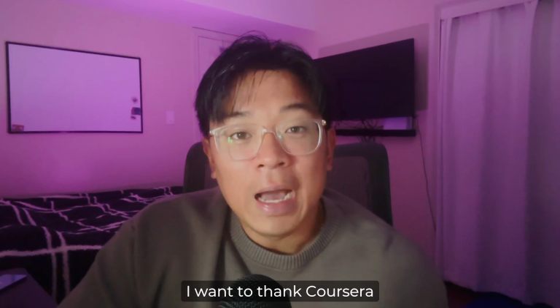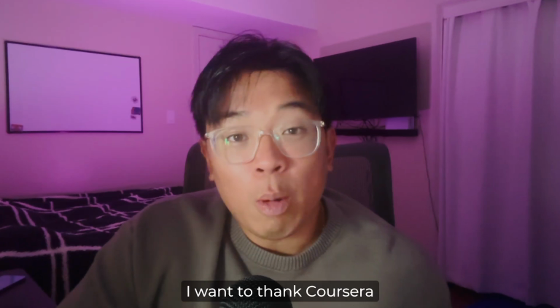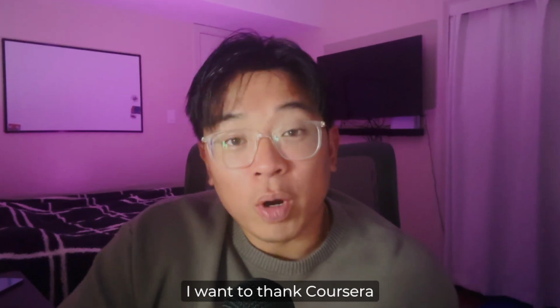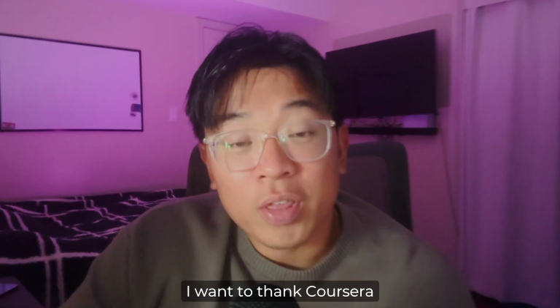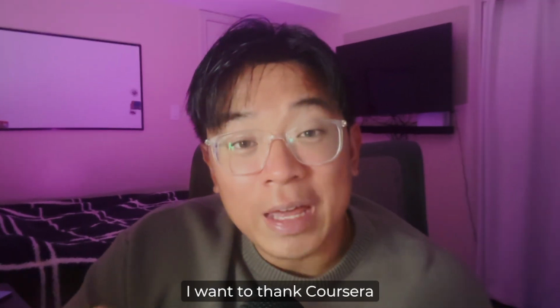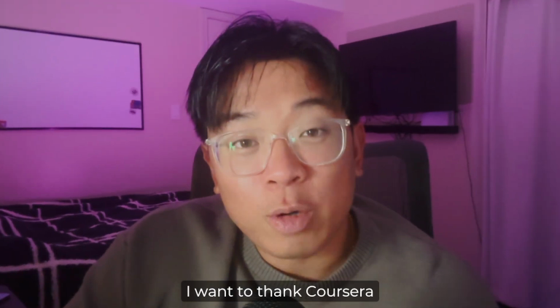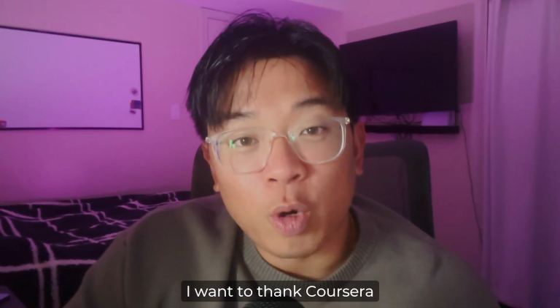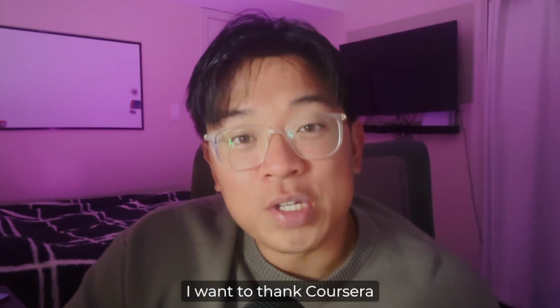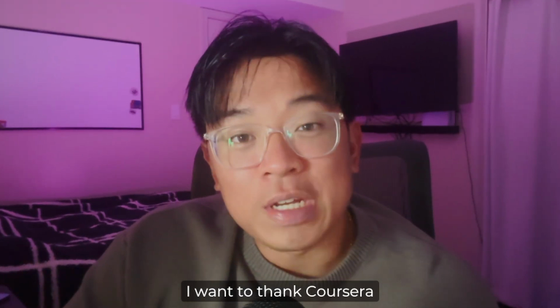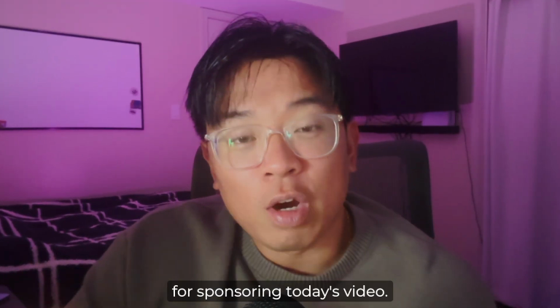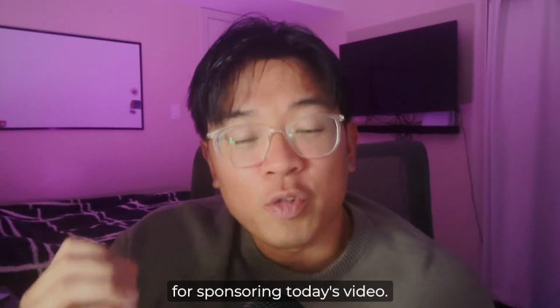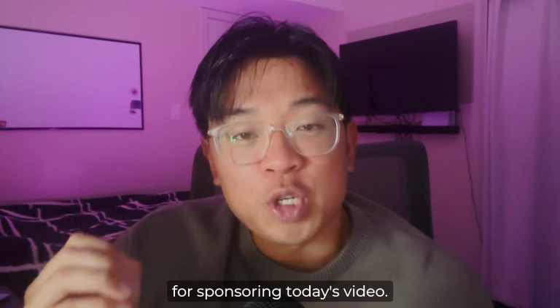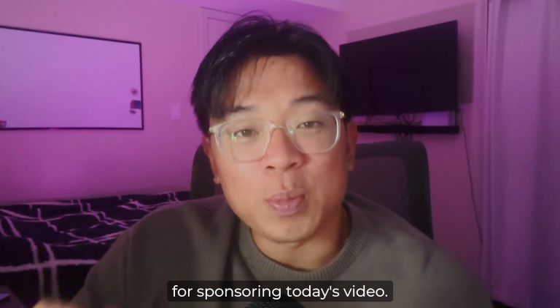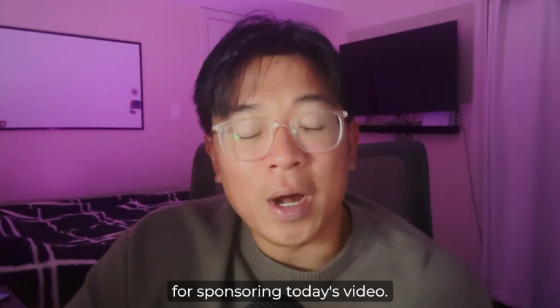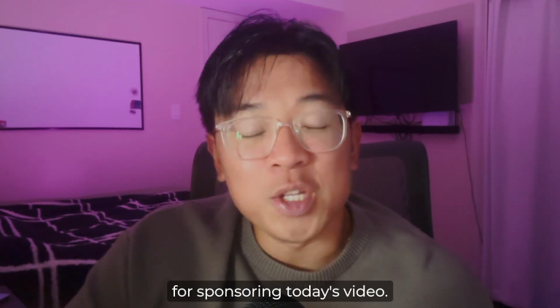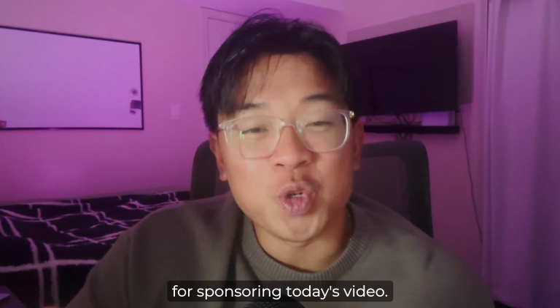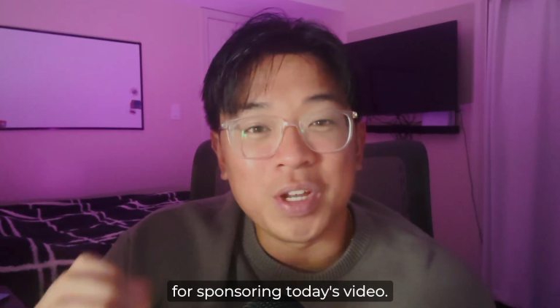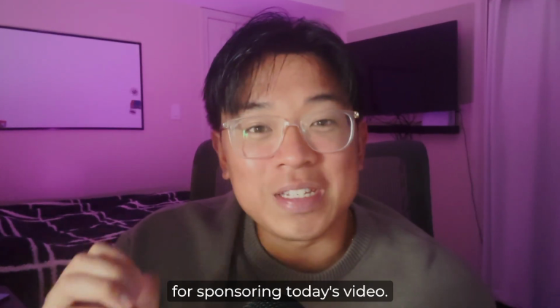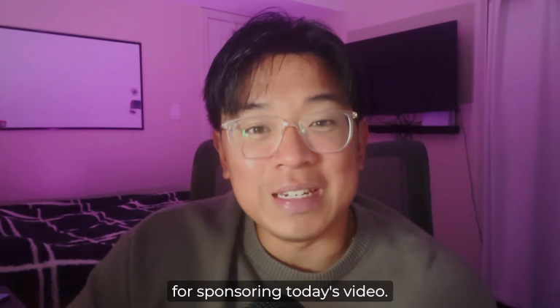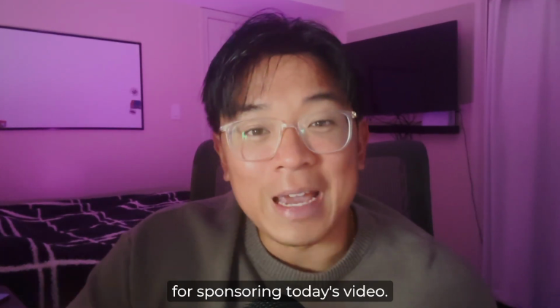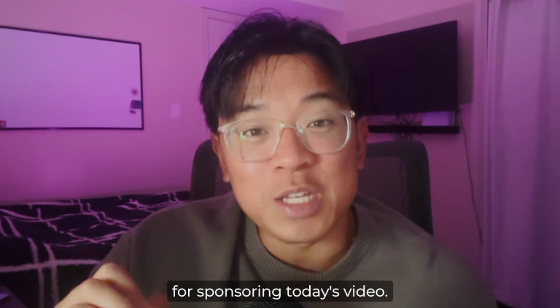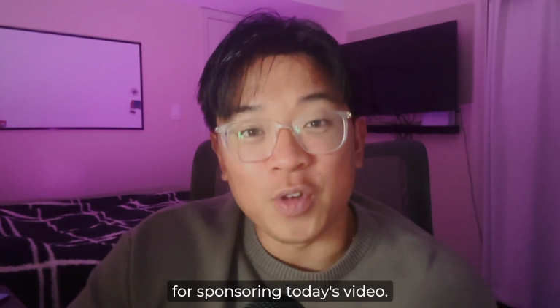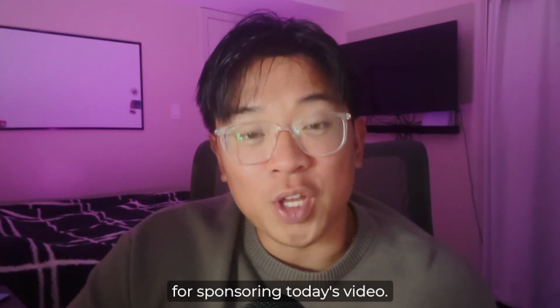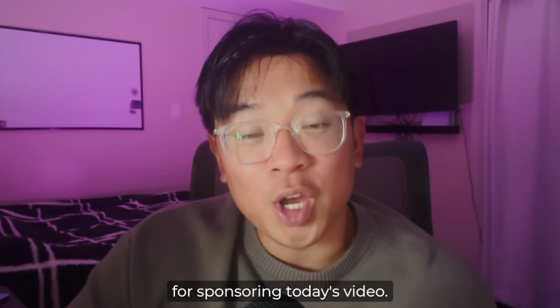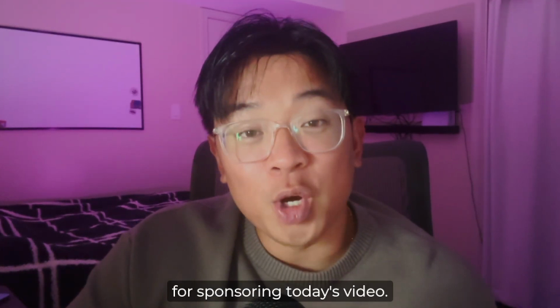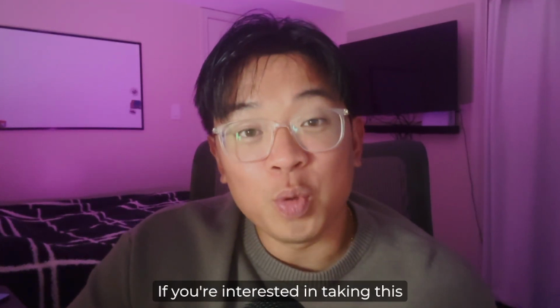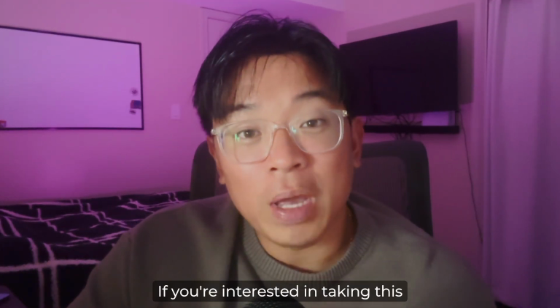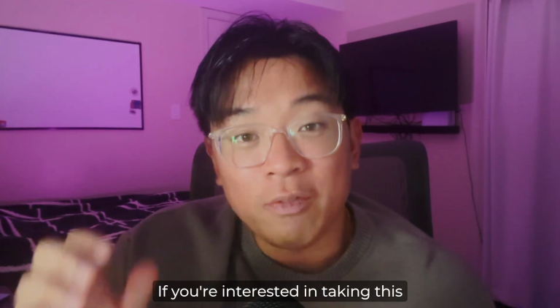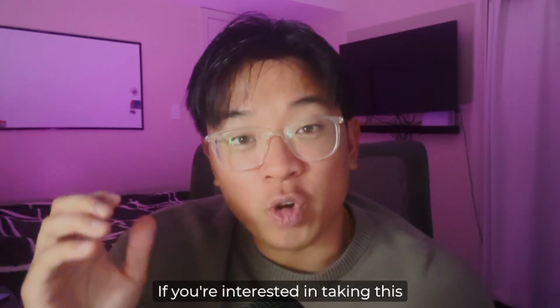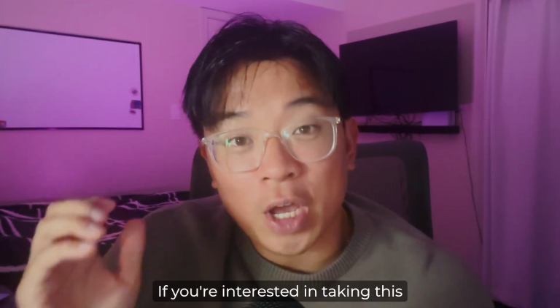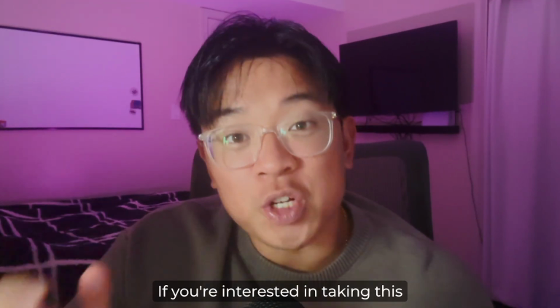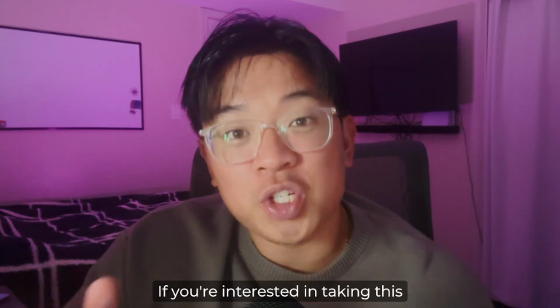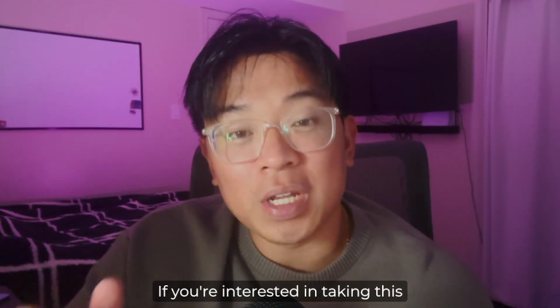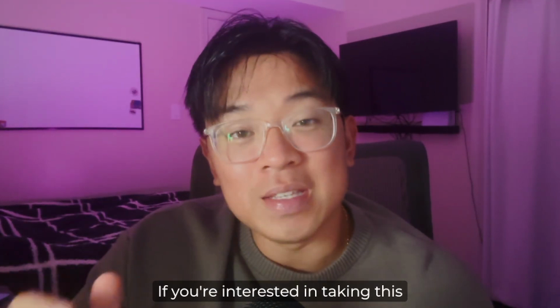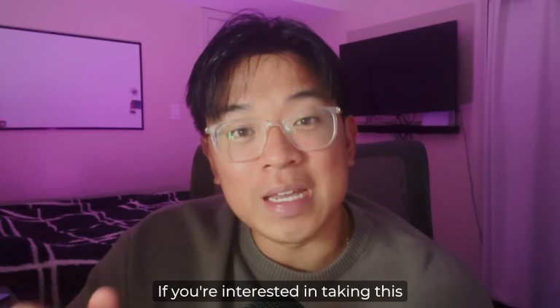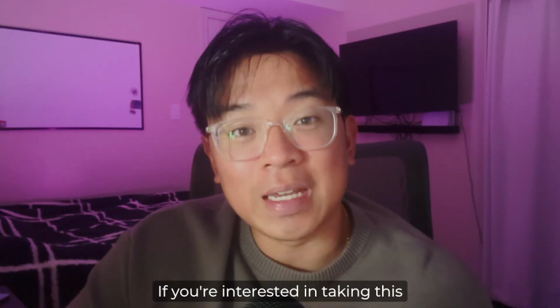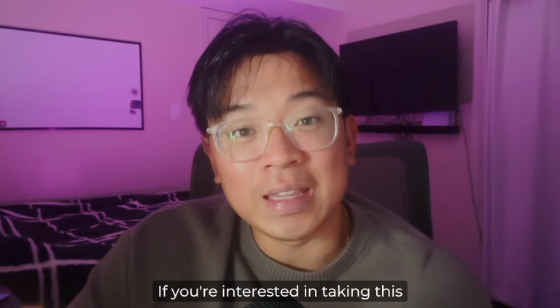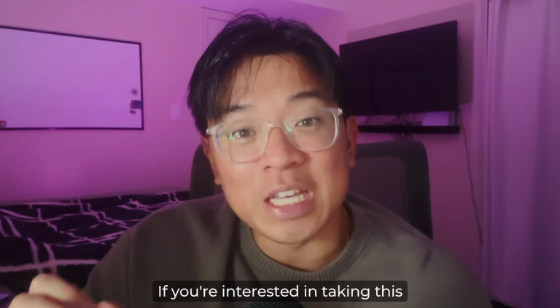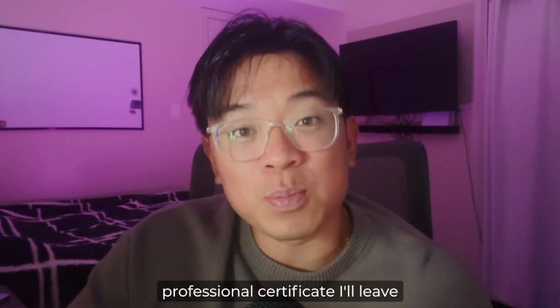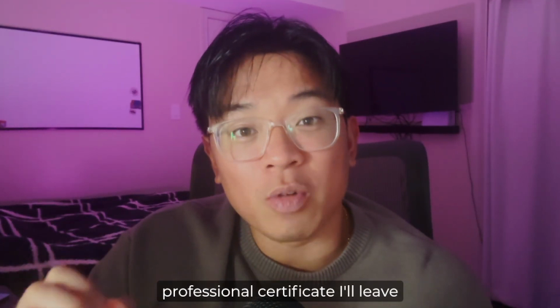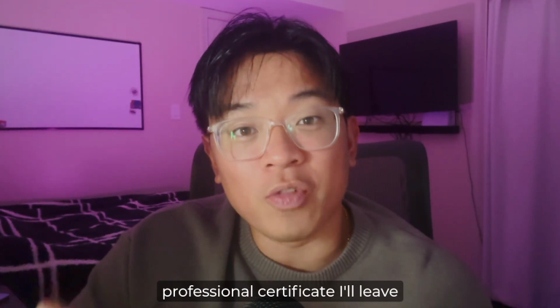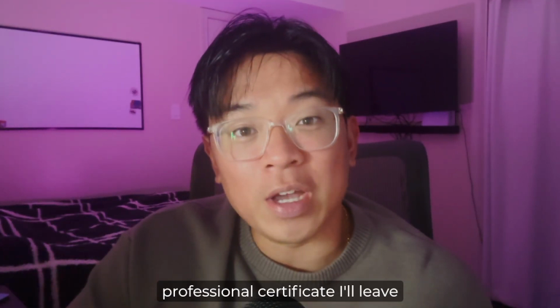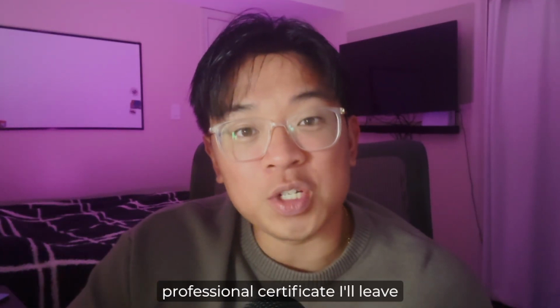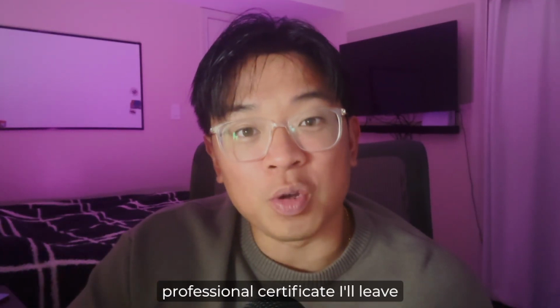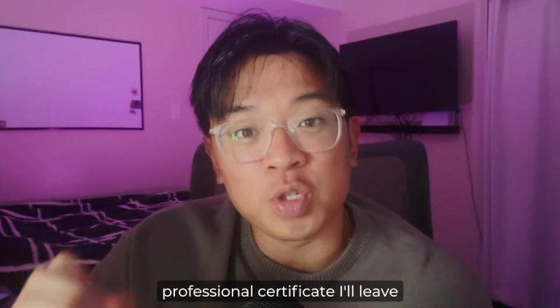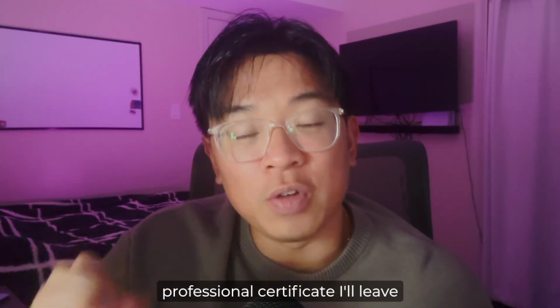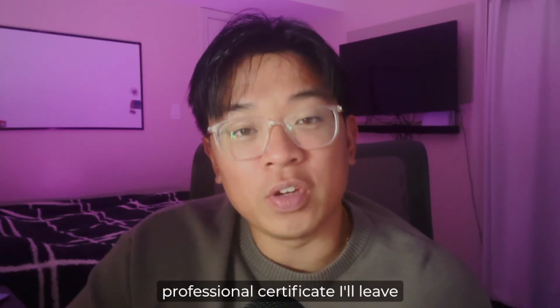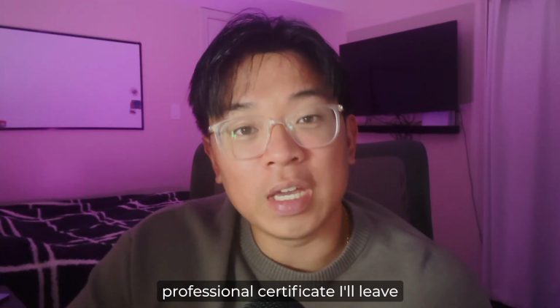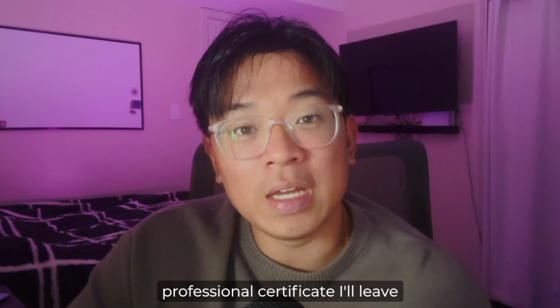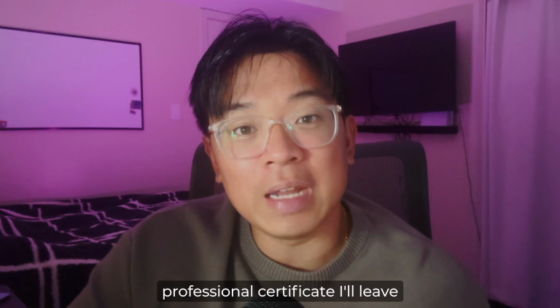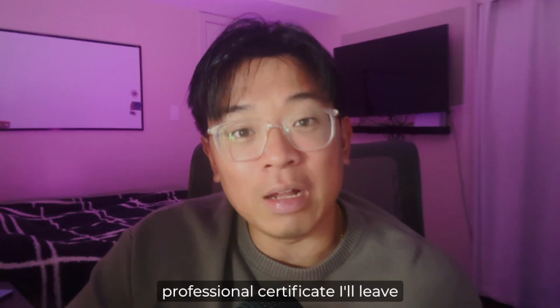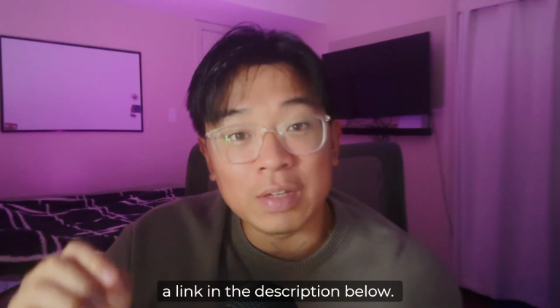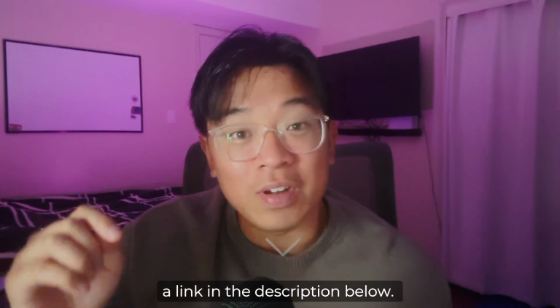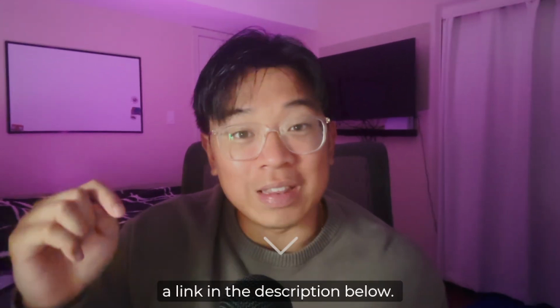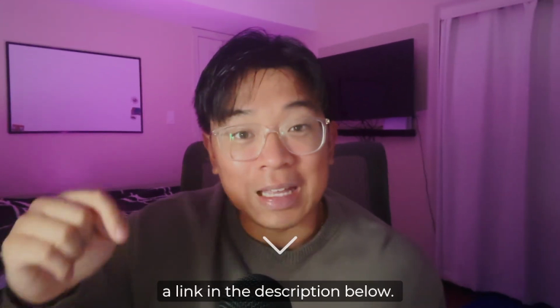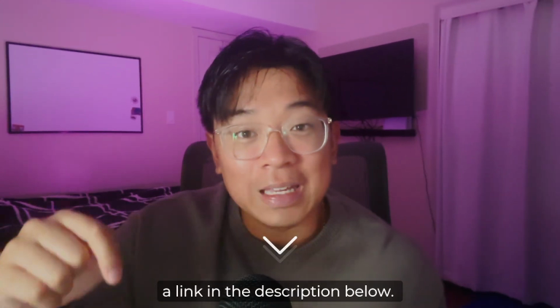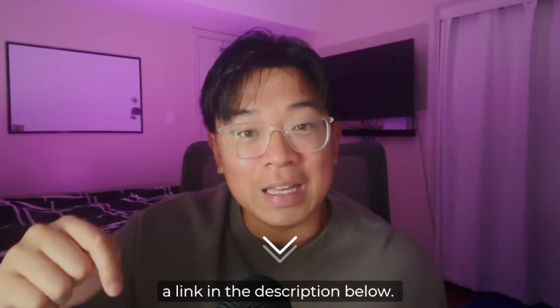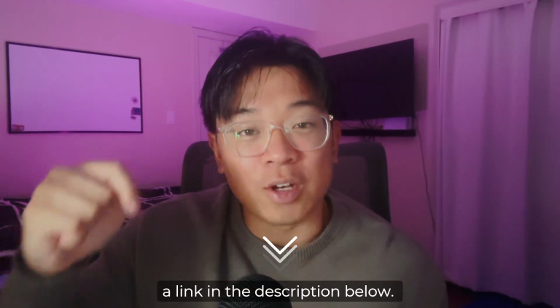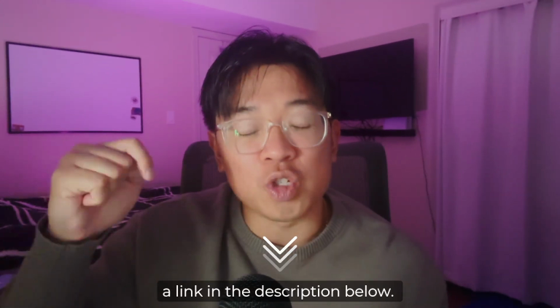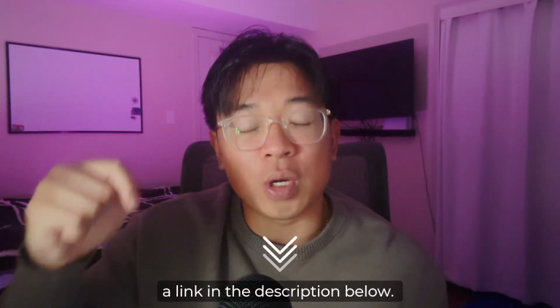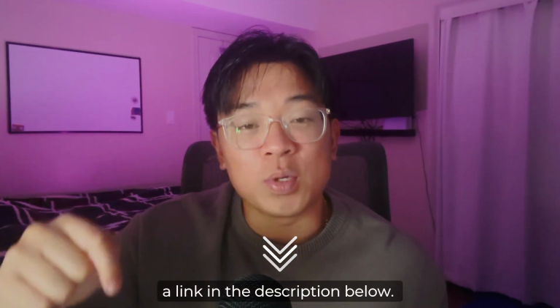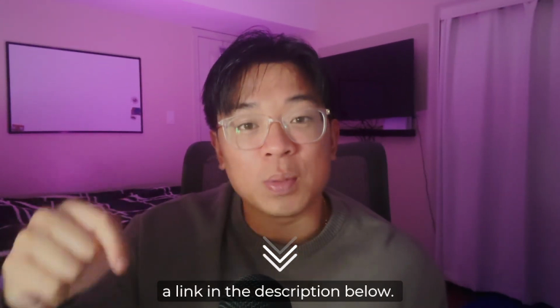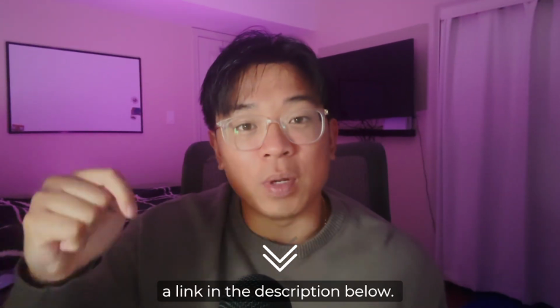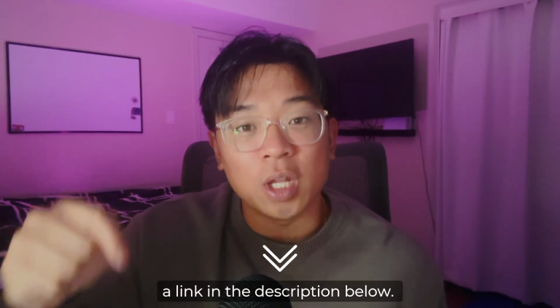I want to thank Coursera for sponsoring today's video. If you're interested in taking this professional certificate, I'll leave a link in the description below.